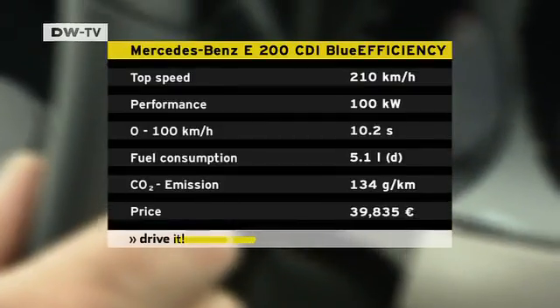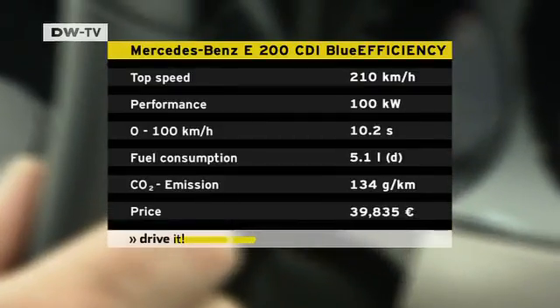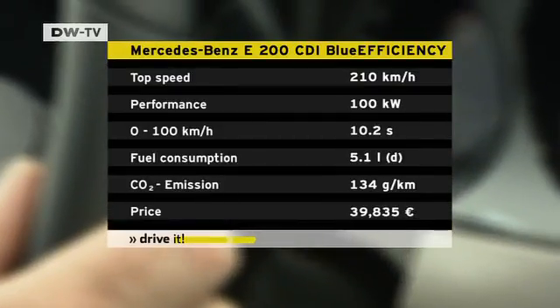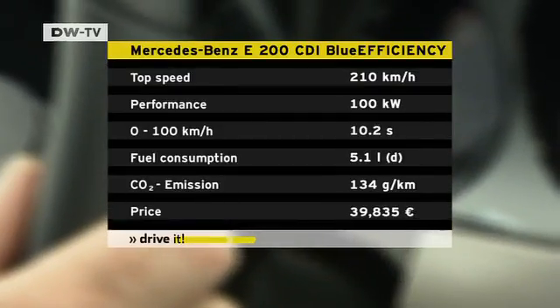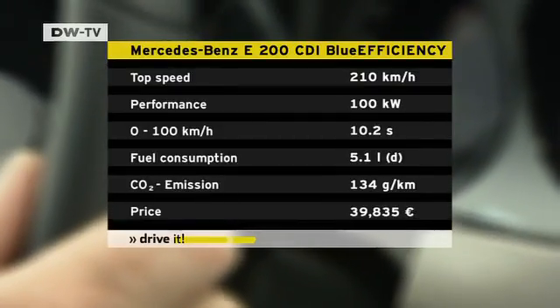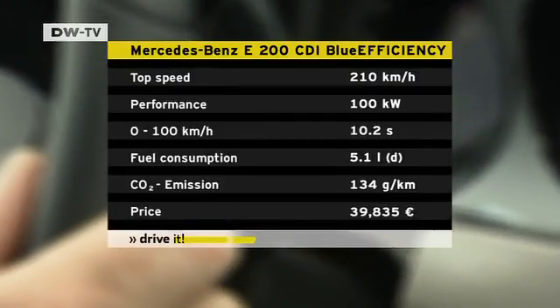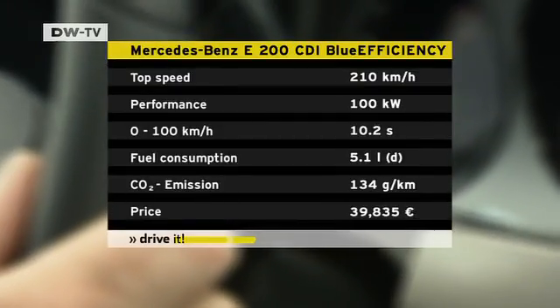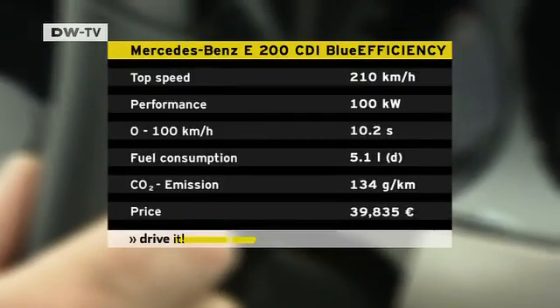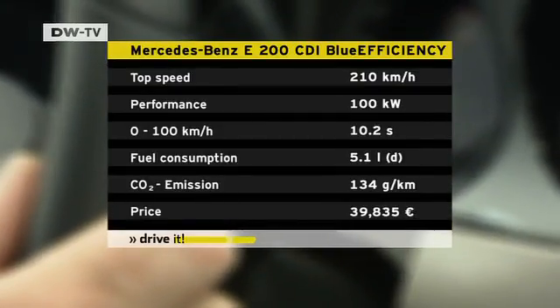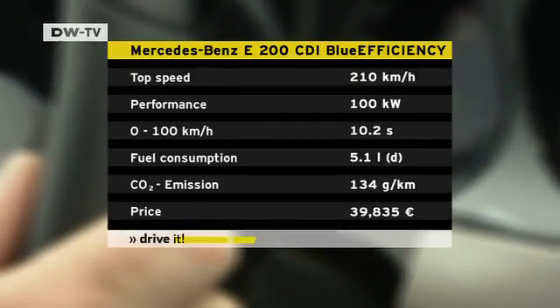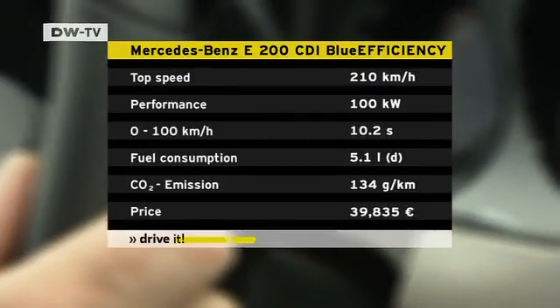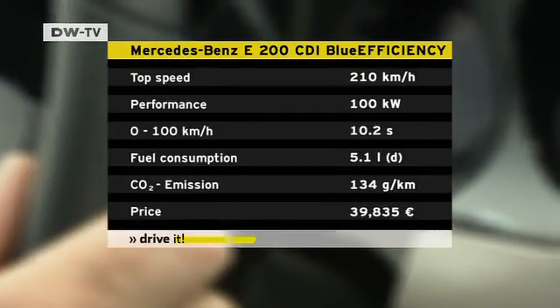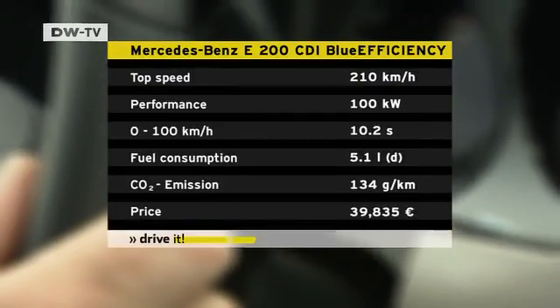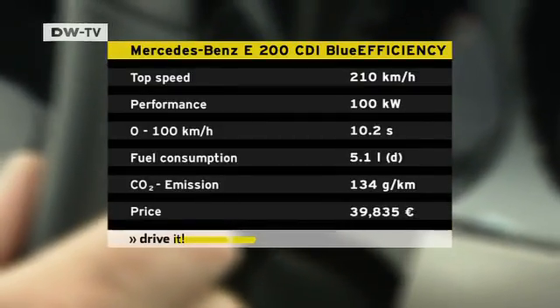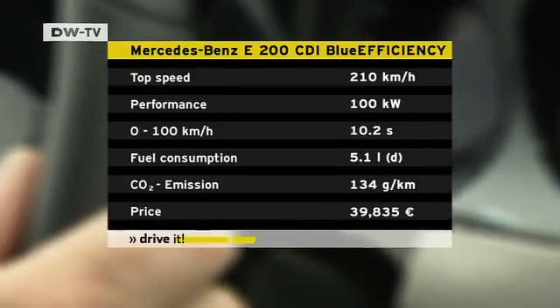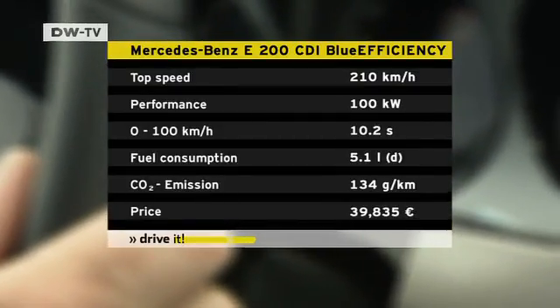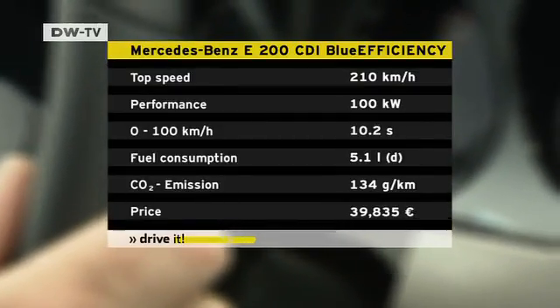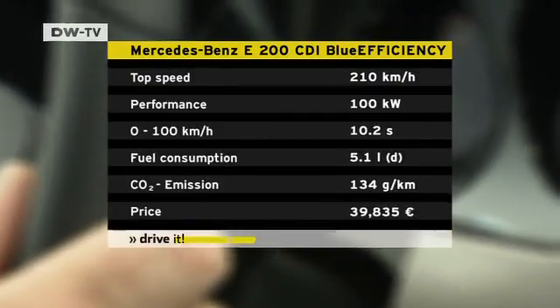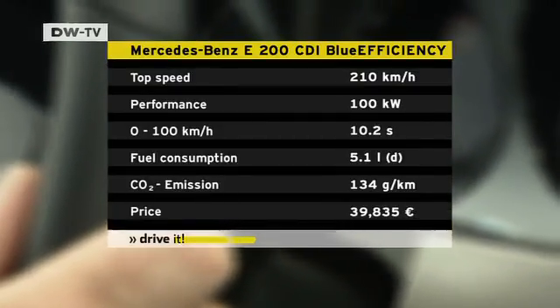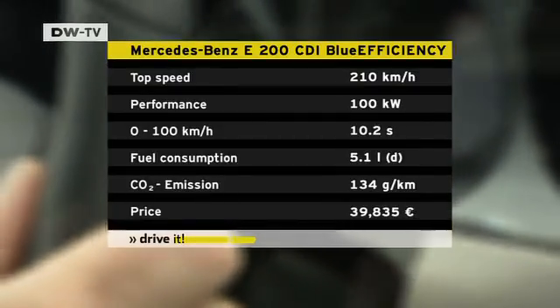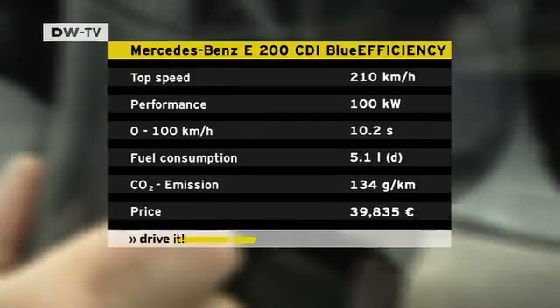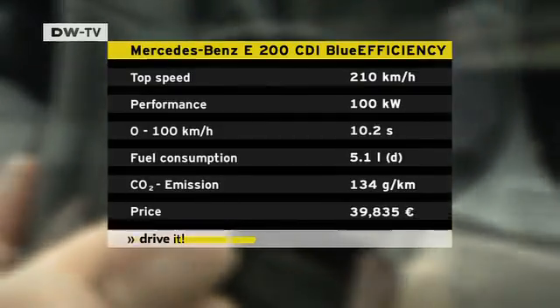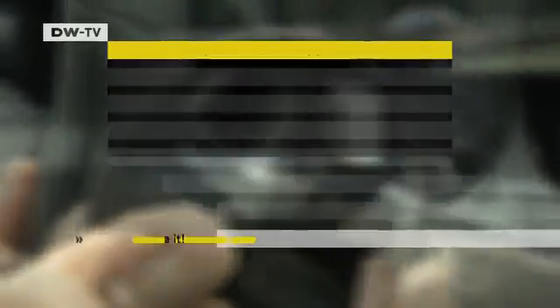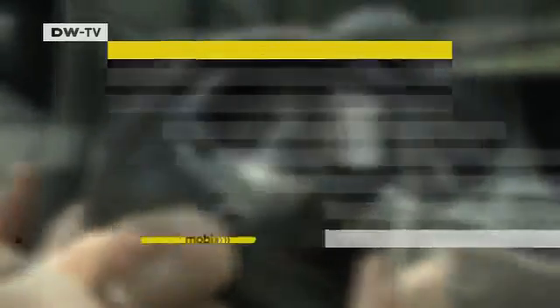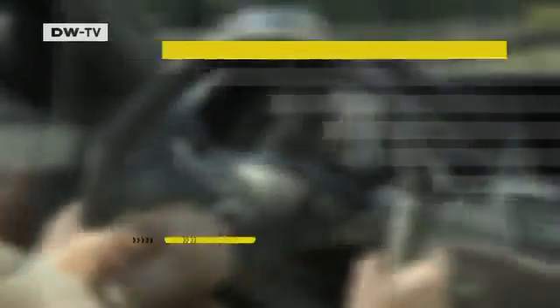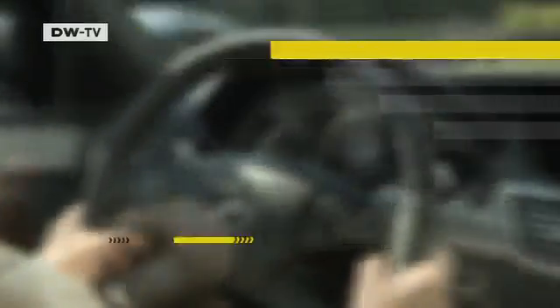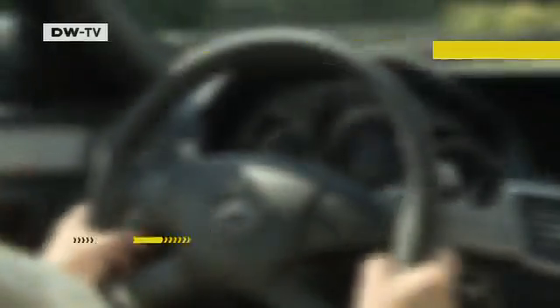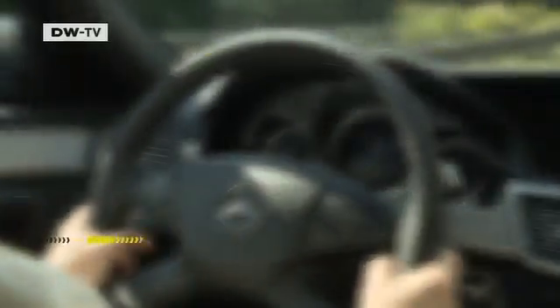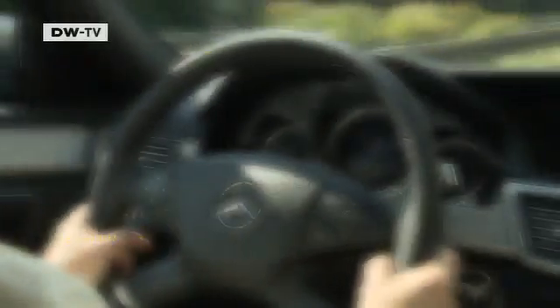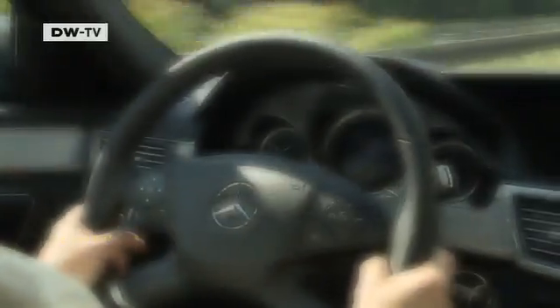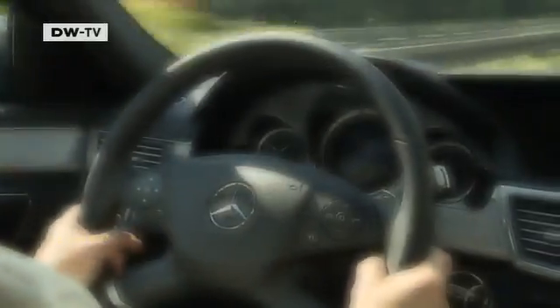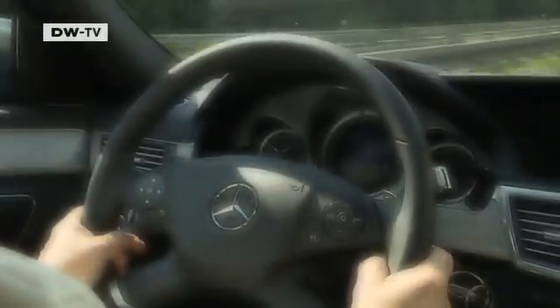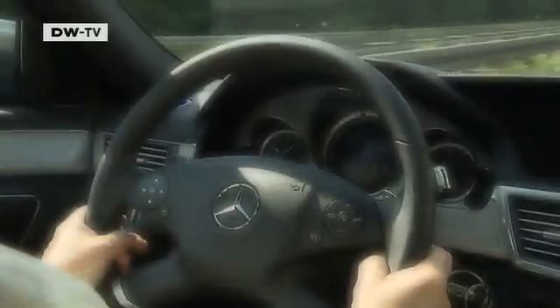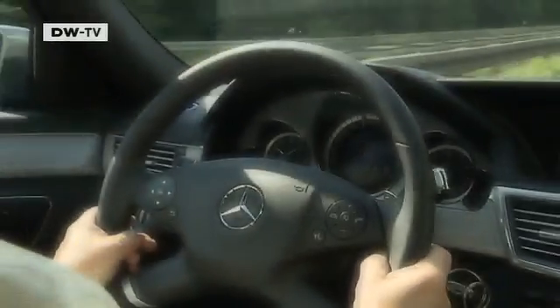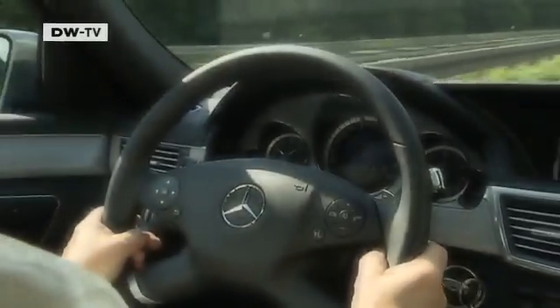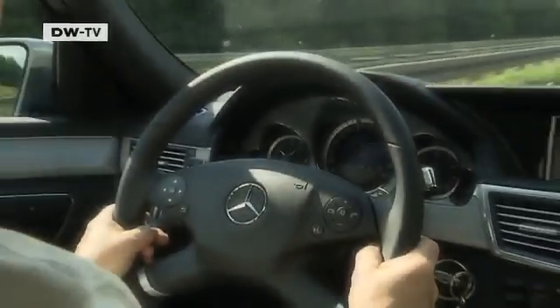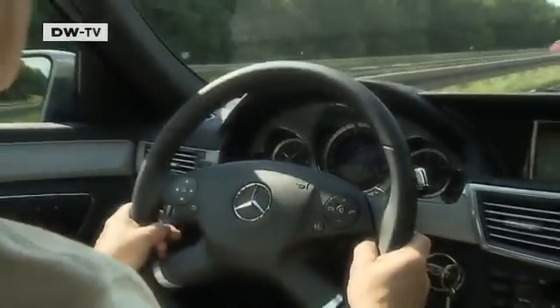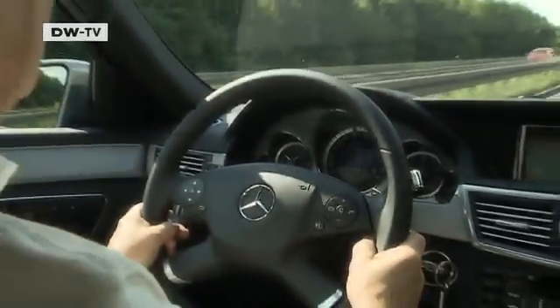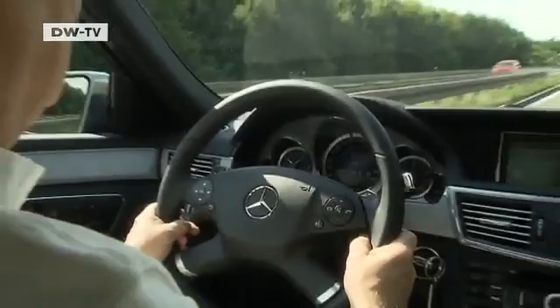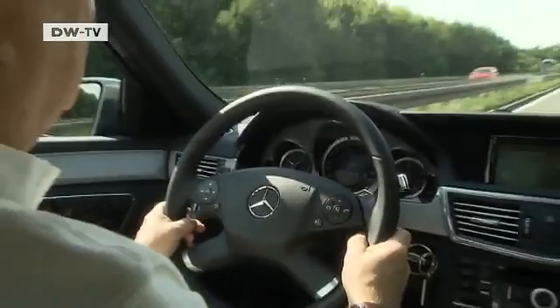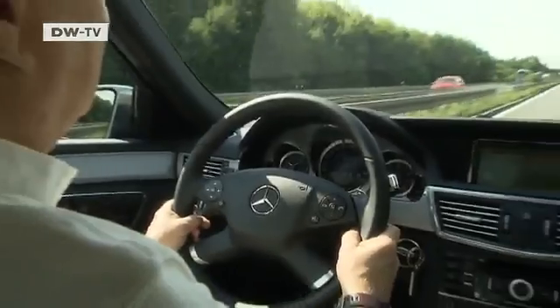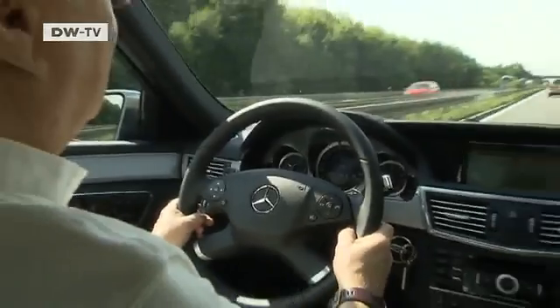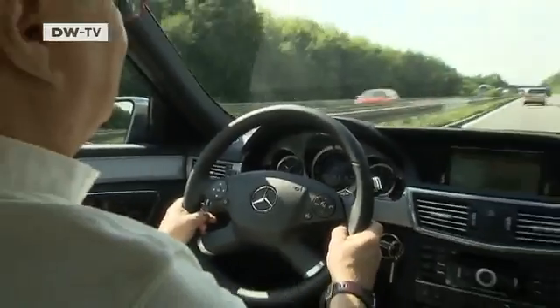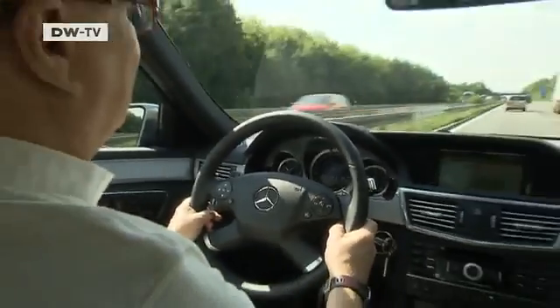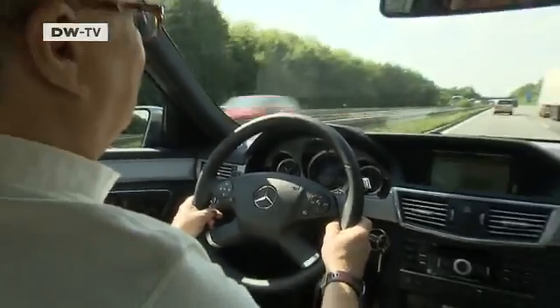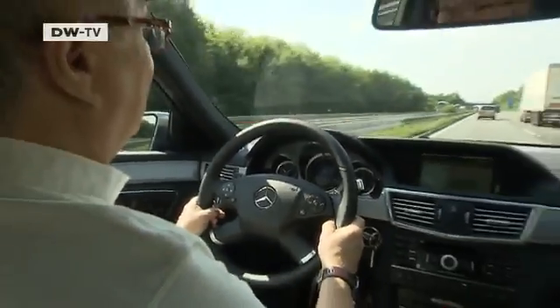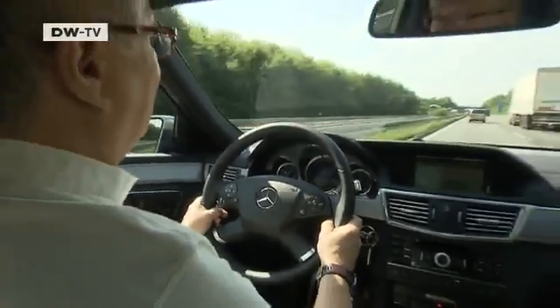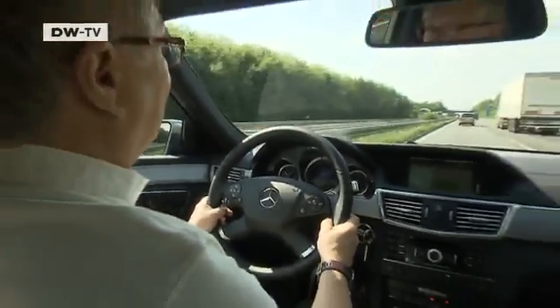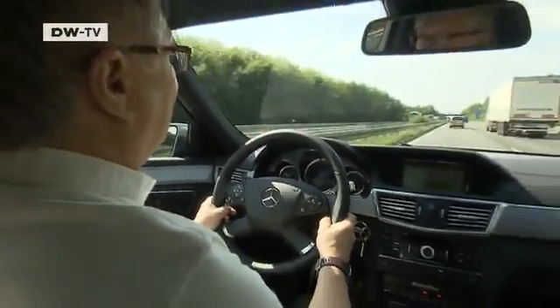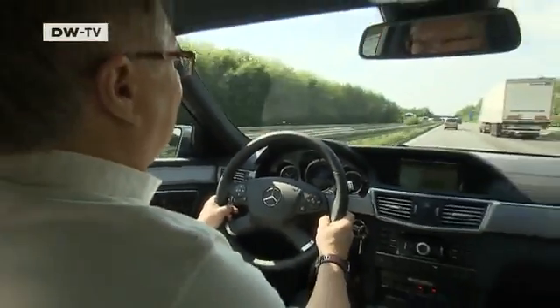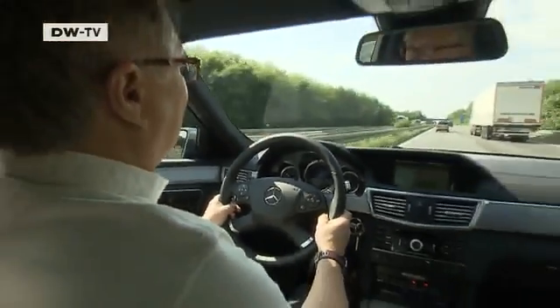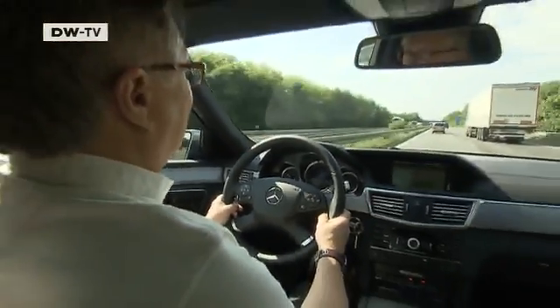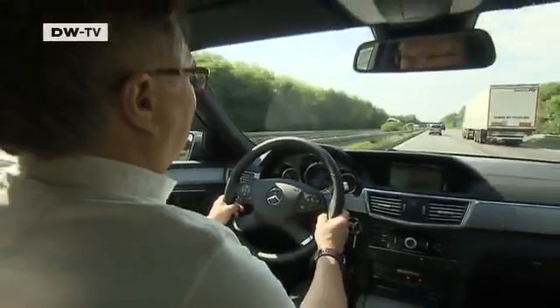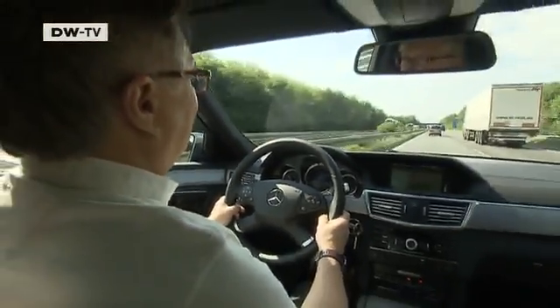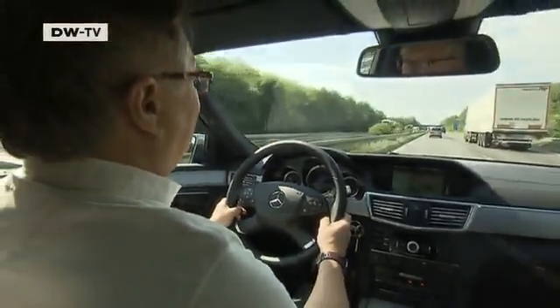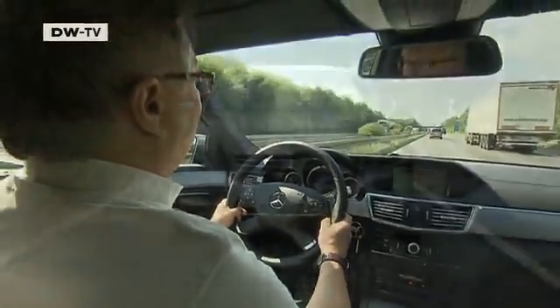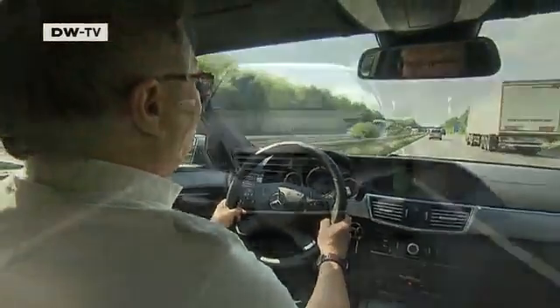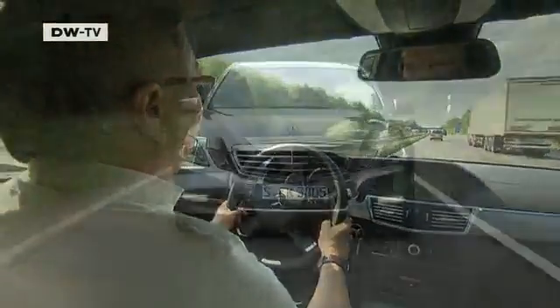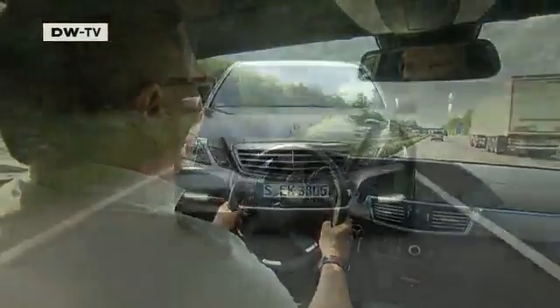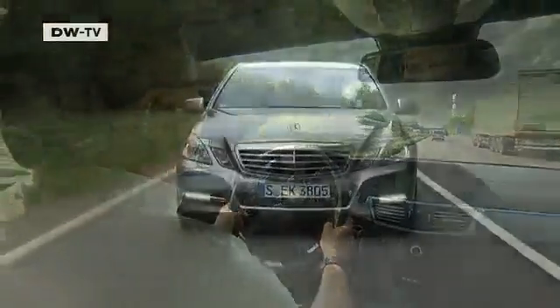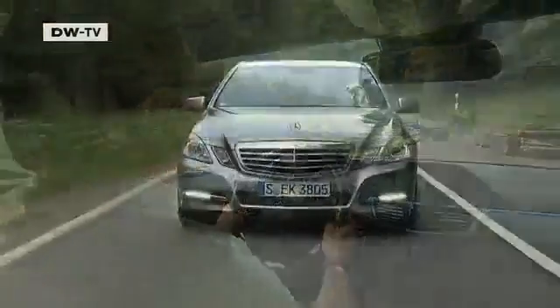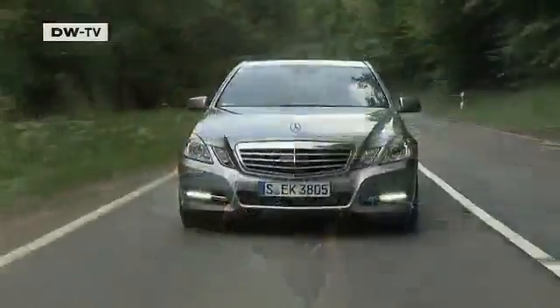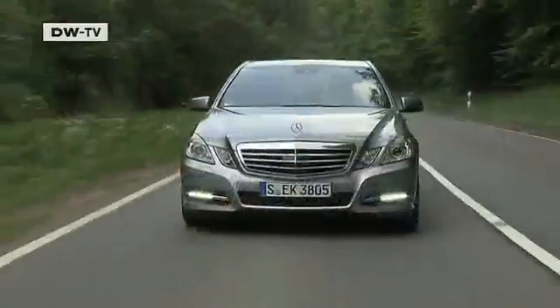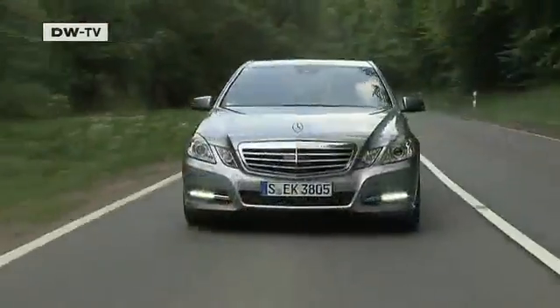Still greater savings are possible. Mercedes engineers are constantly looking for new ways to further reduce fuel consumption.